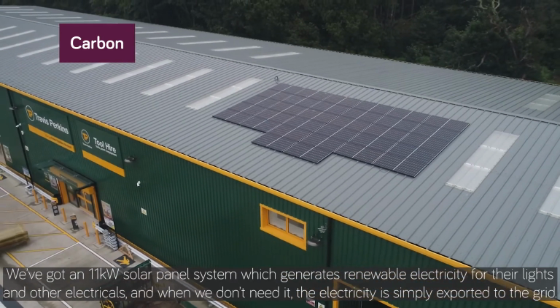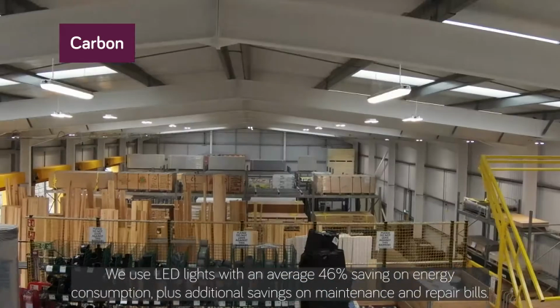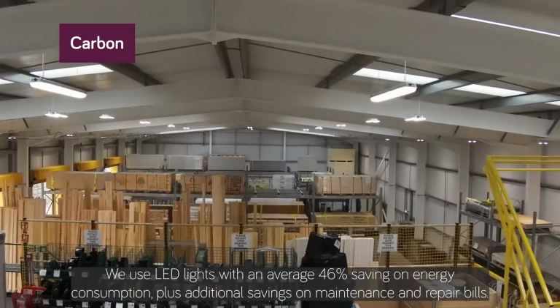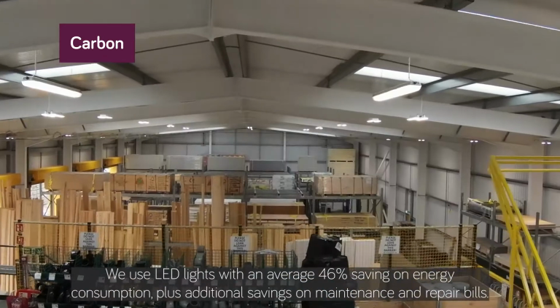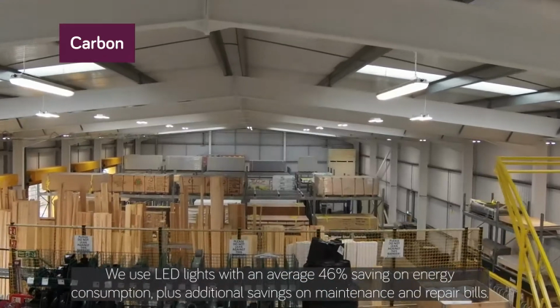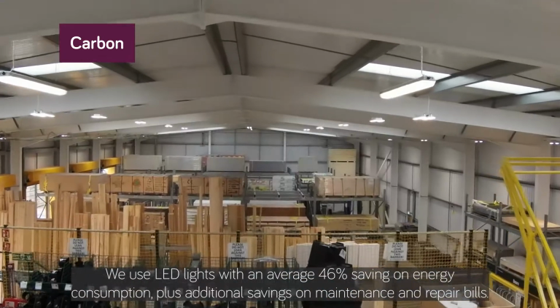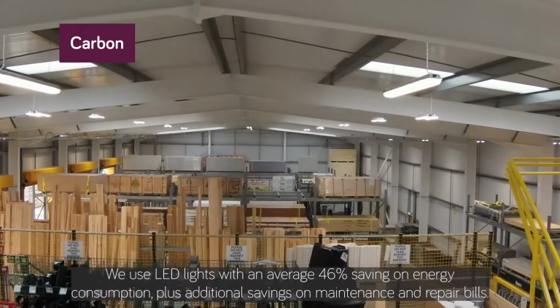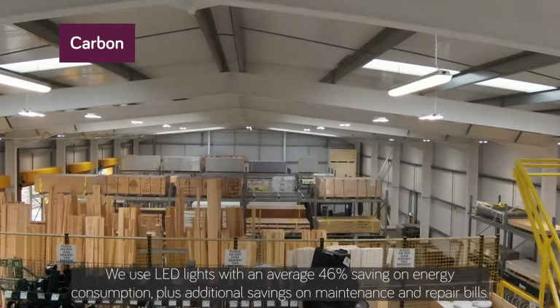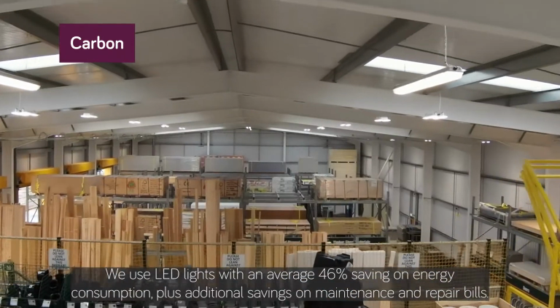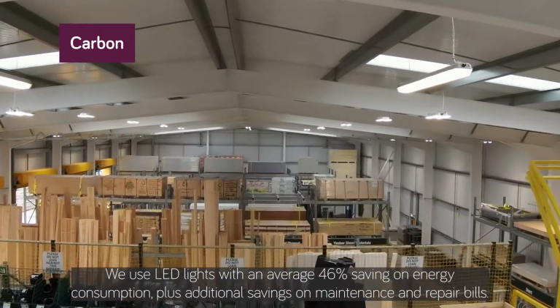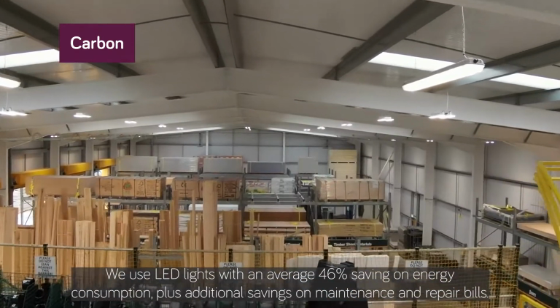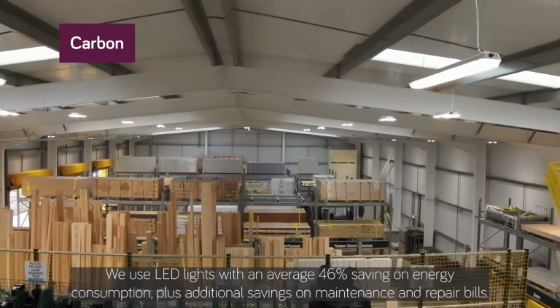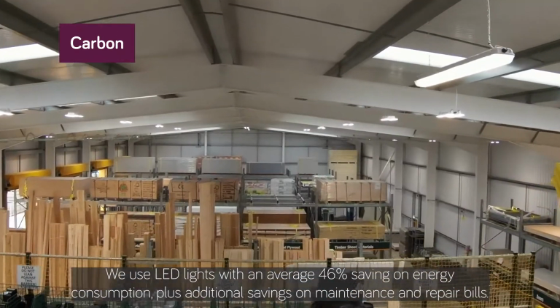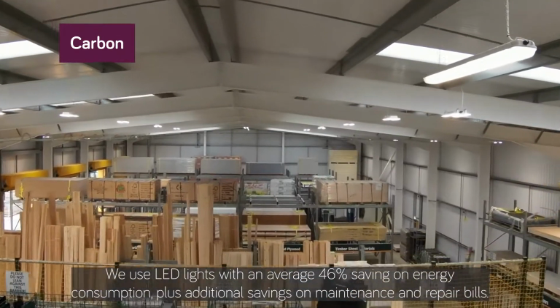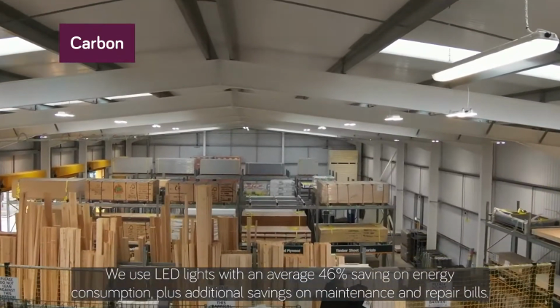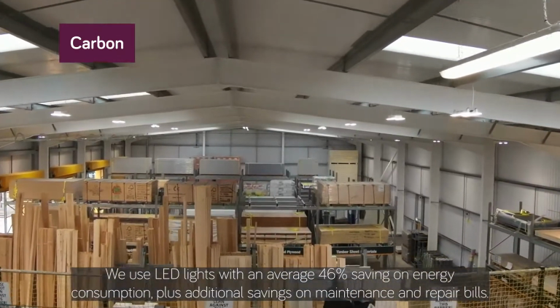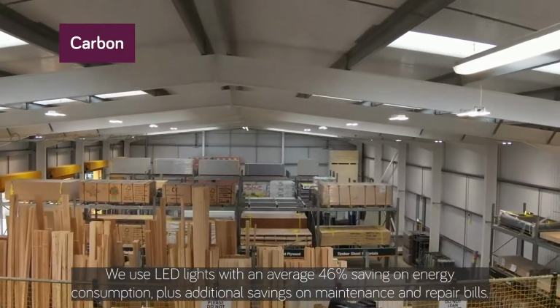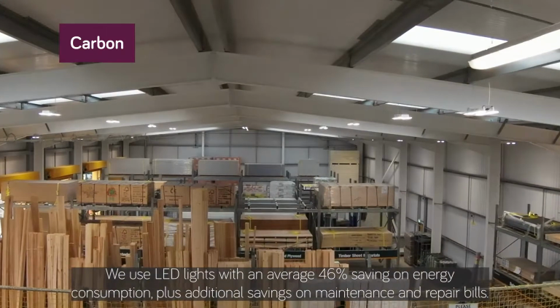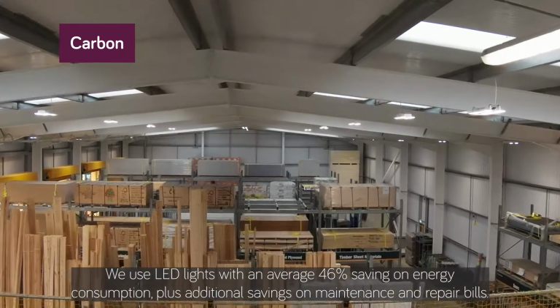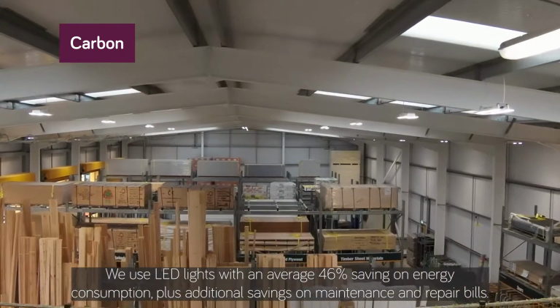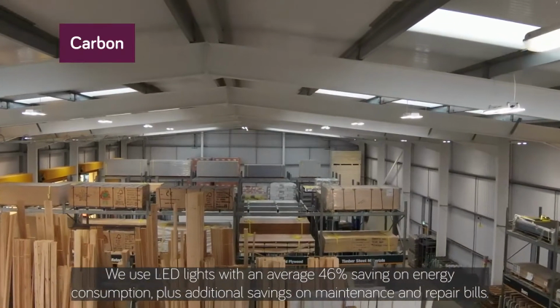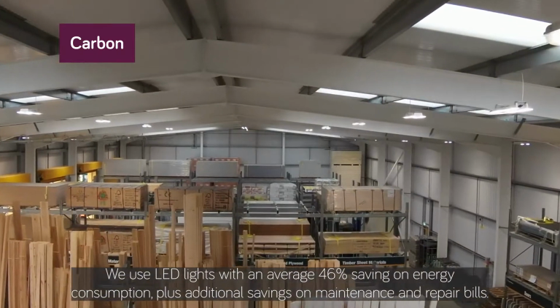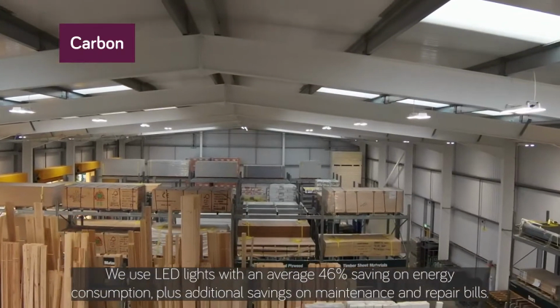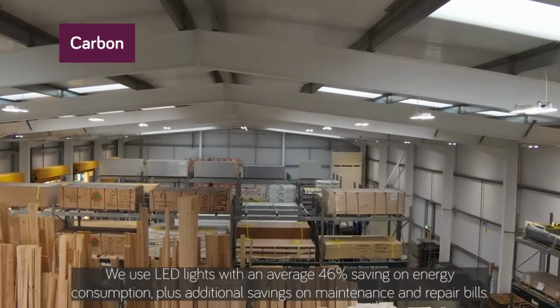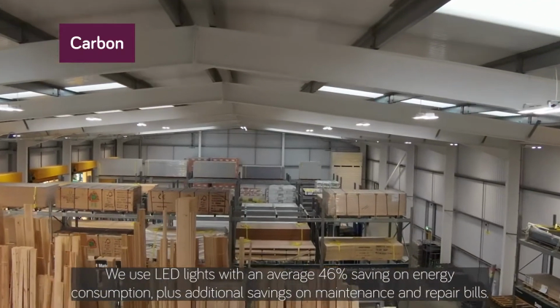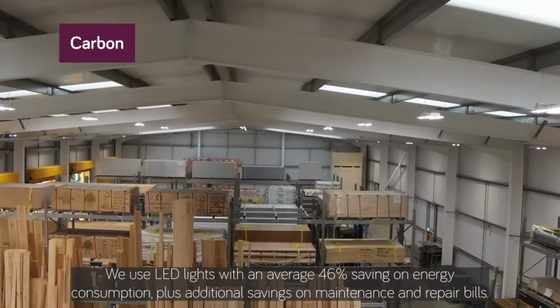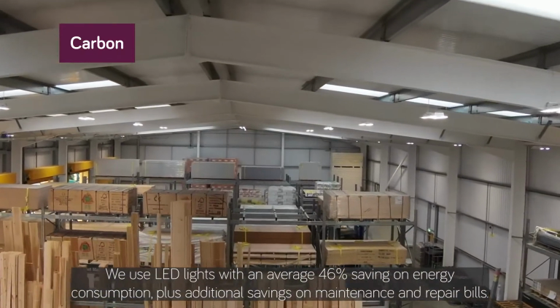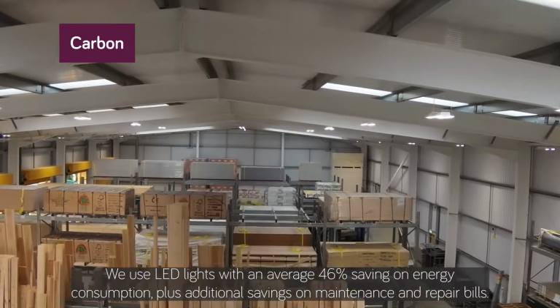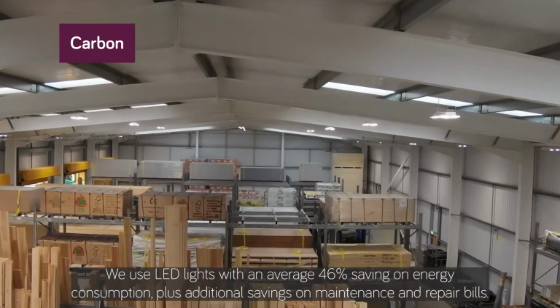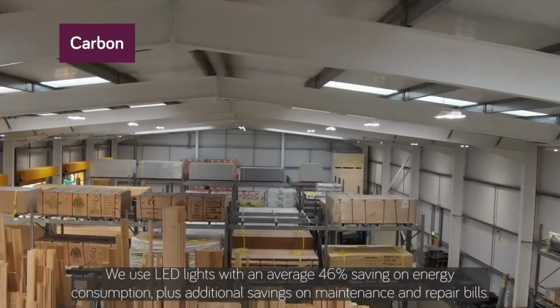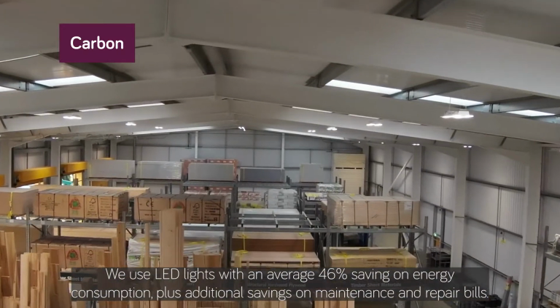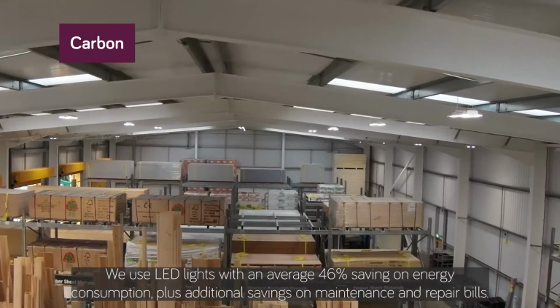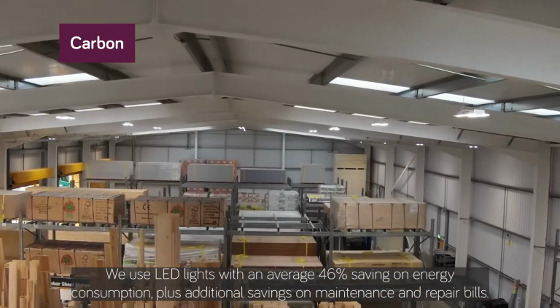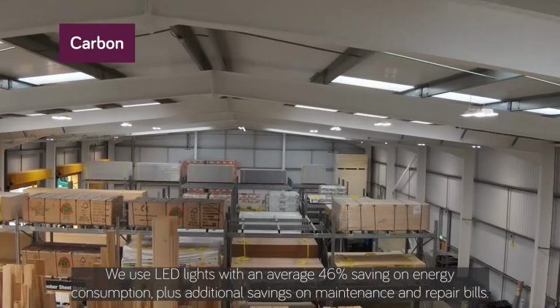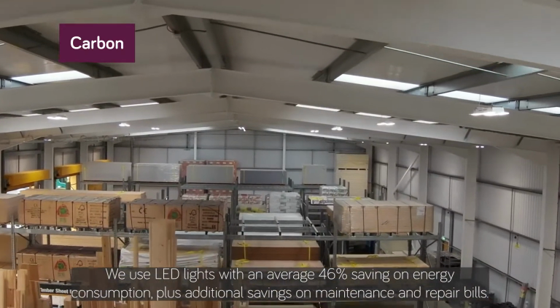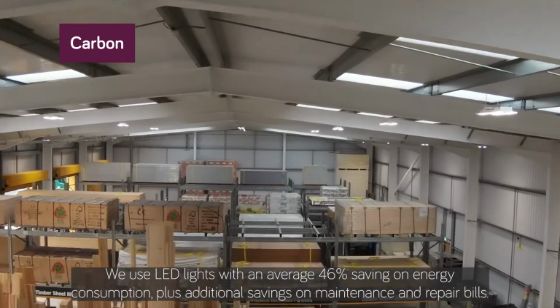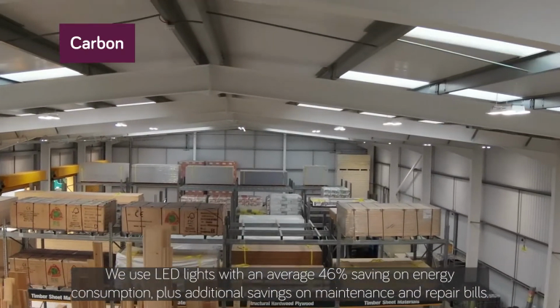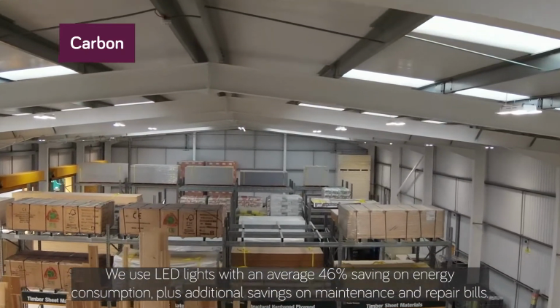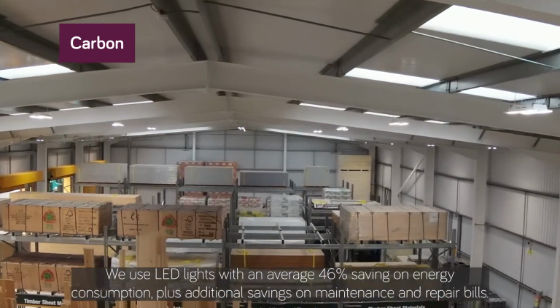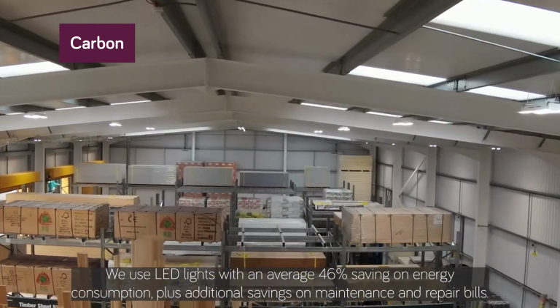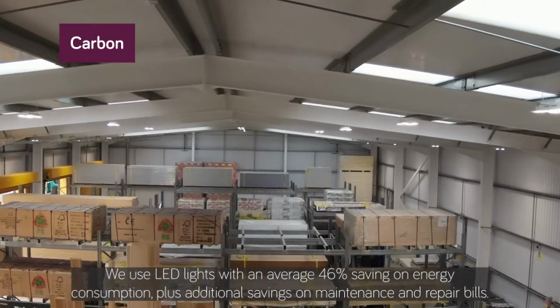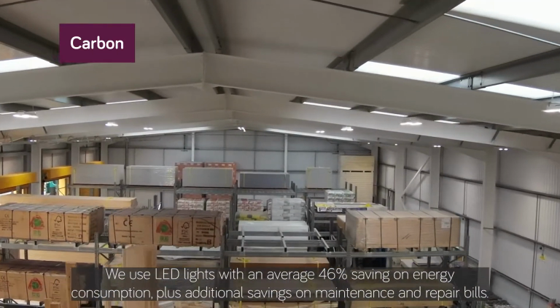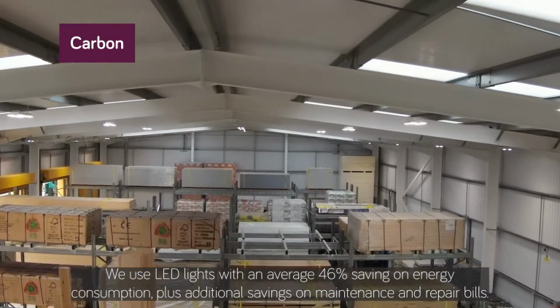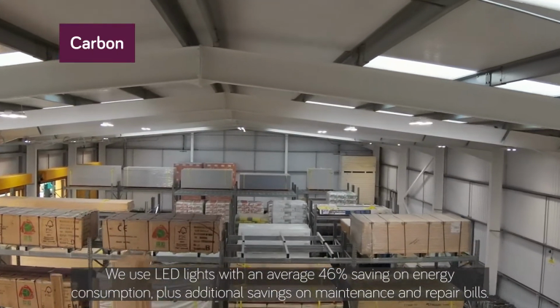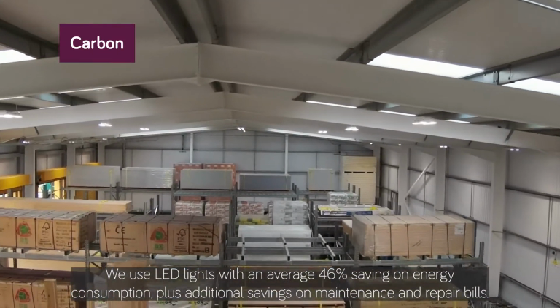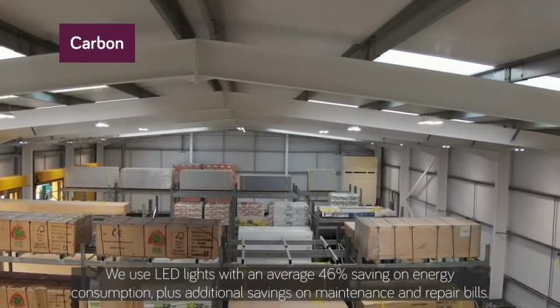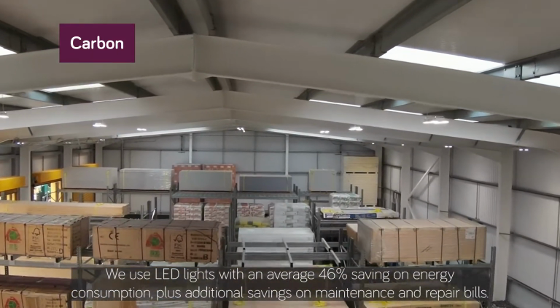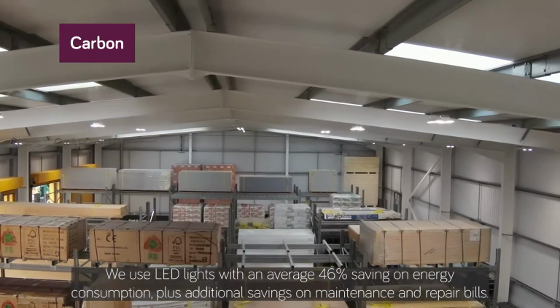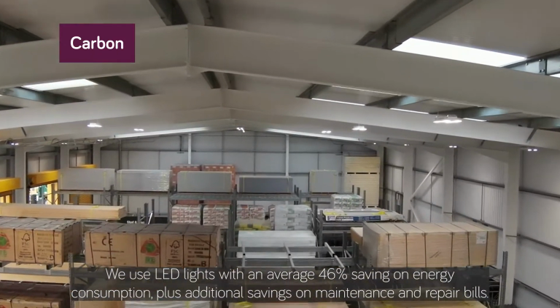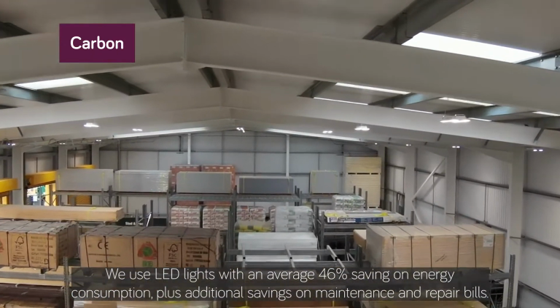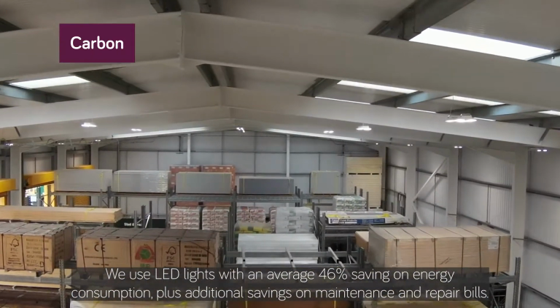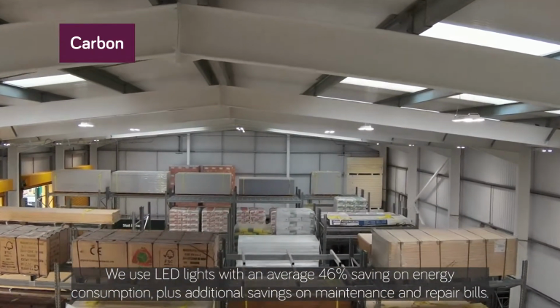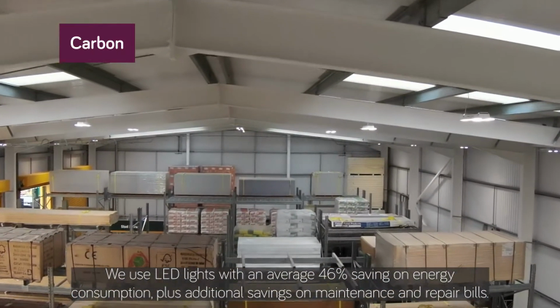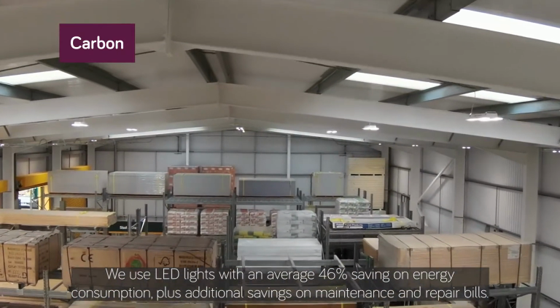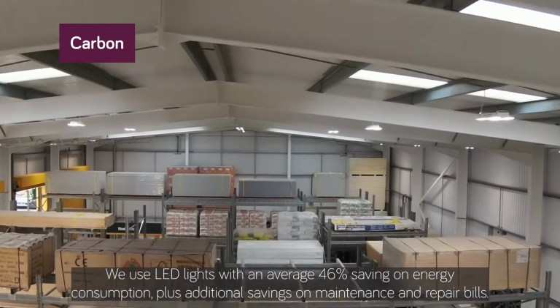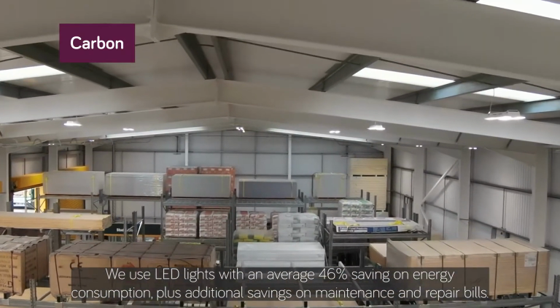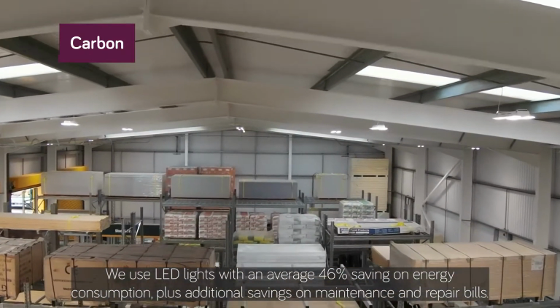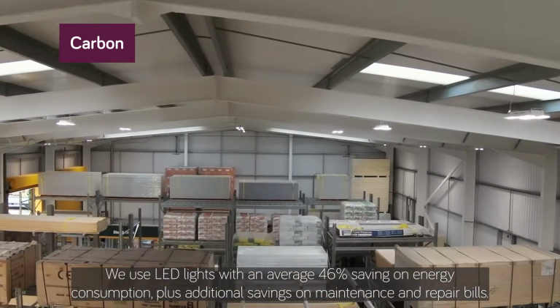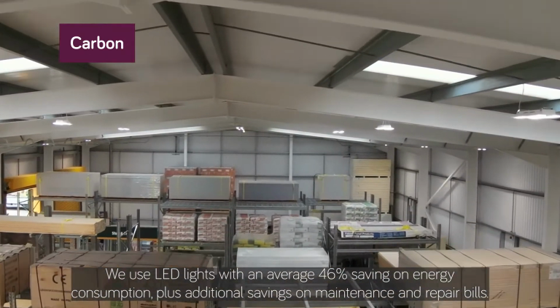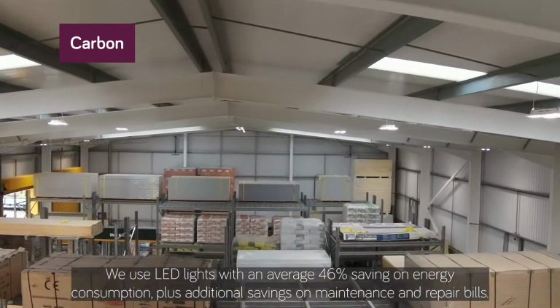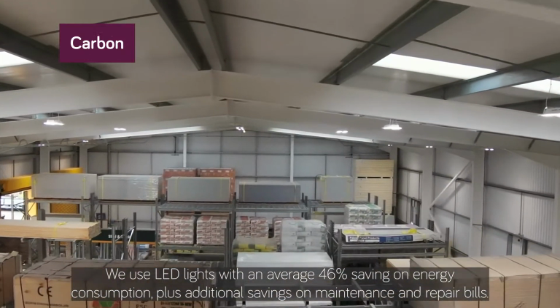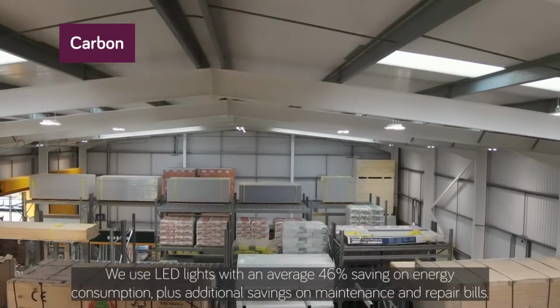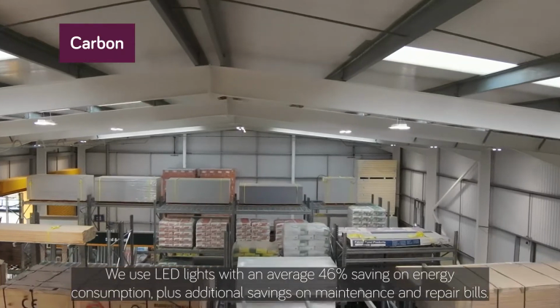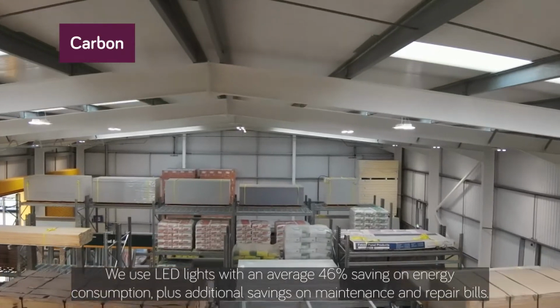We use LED lights with an average 46% saving on energy consumption, plus additional savings on maintenance and repair bills.